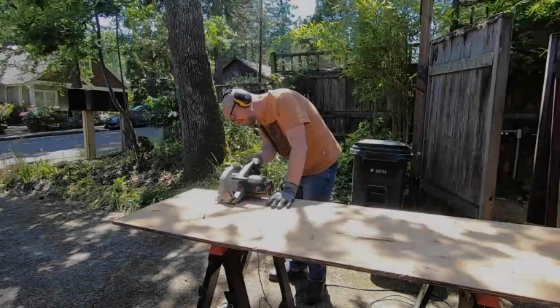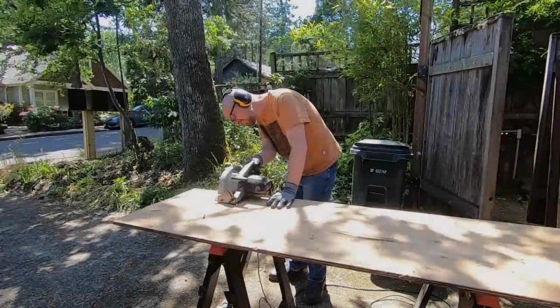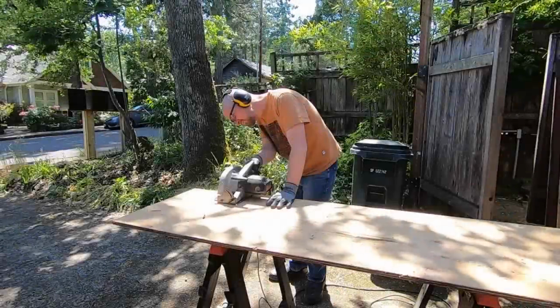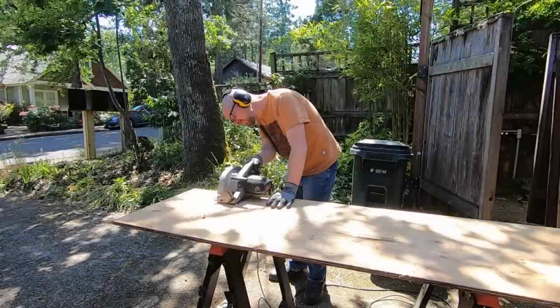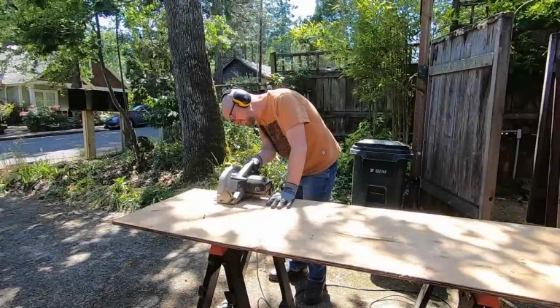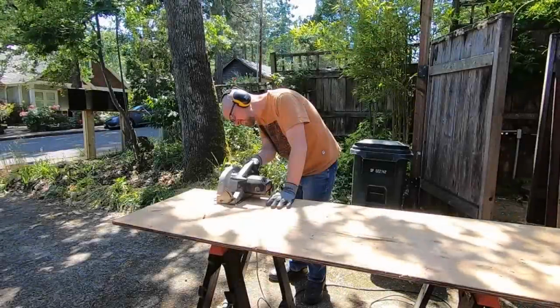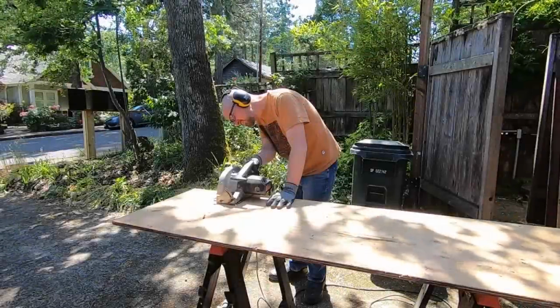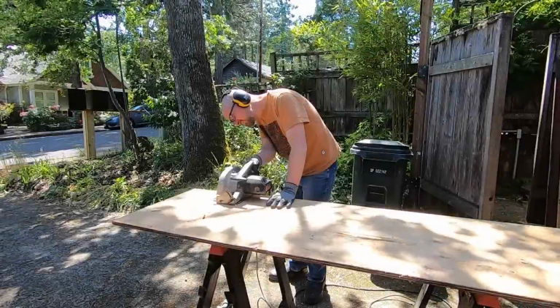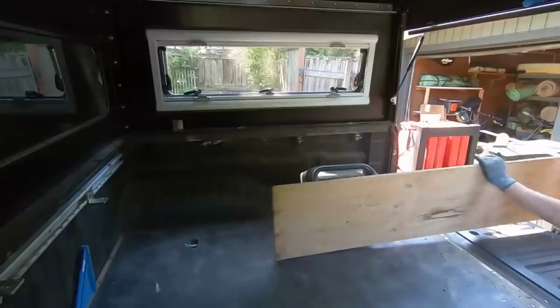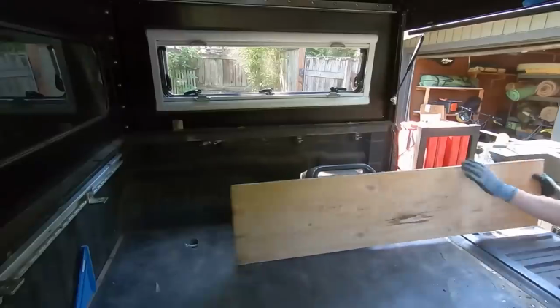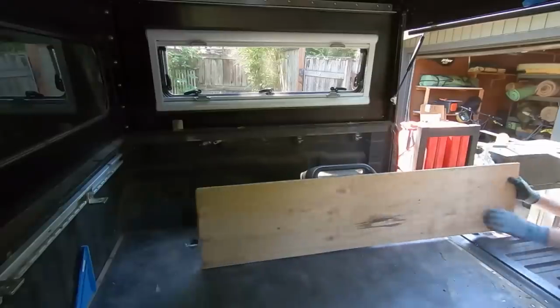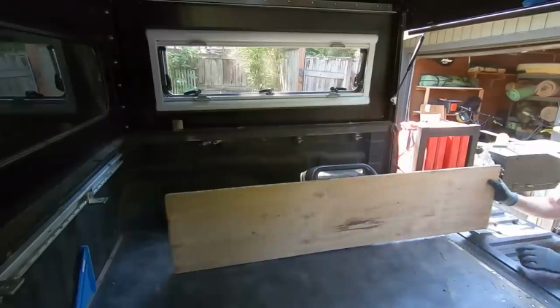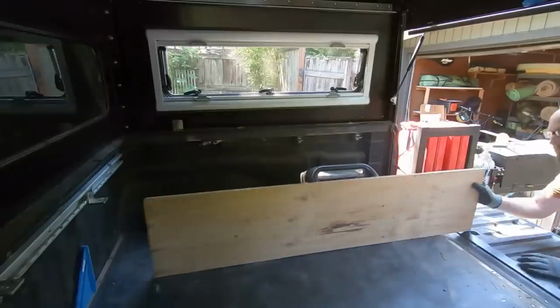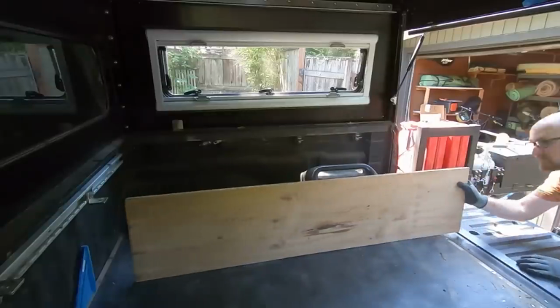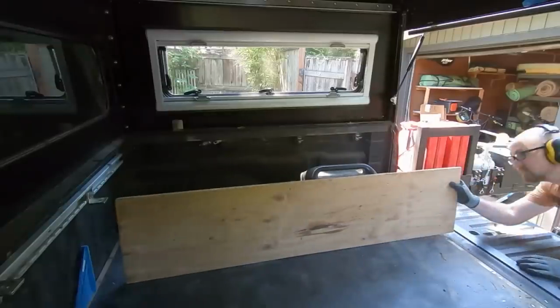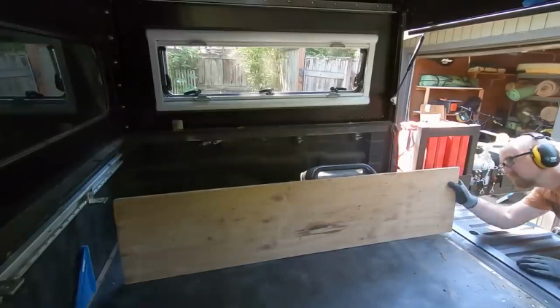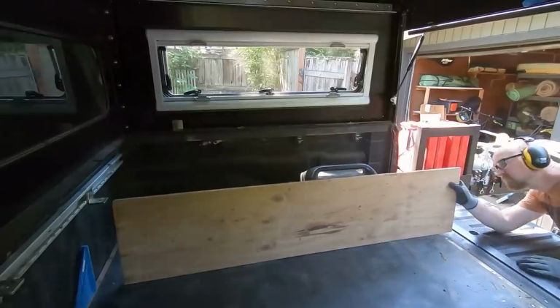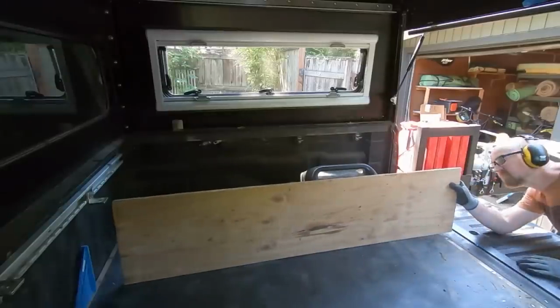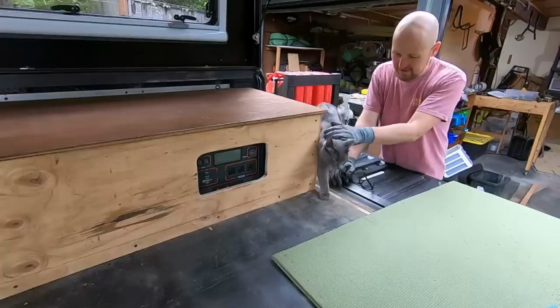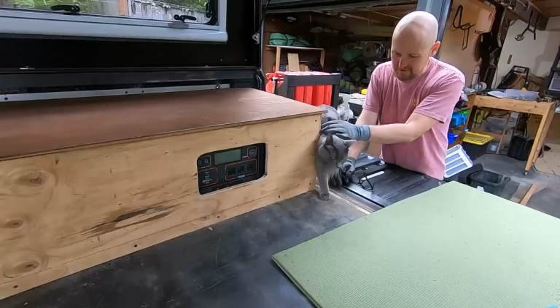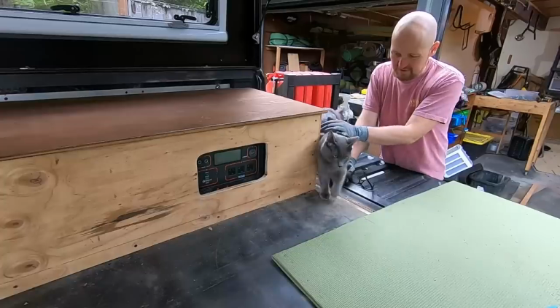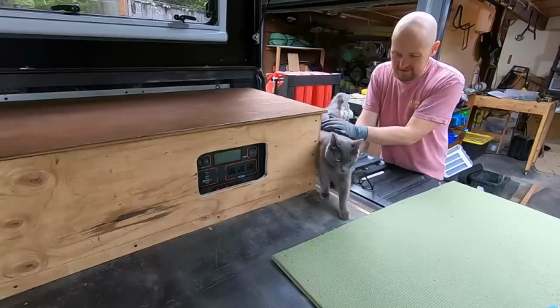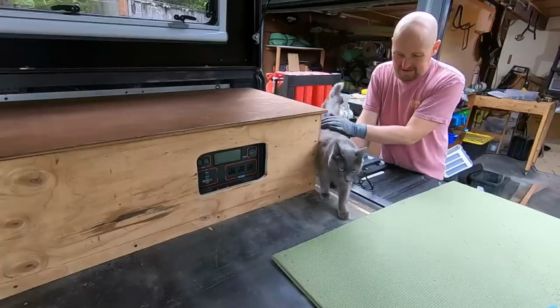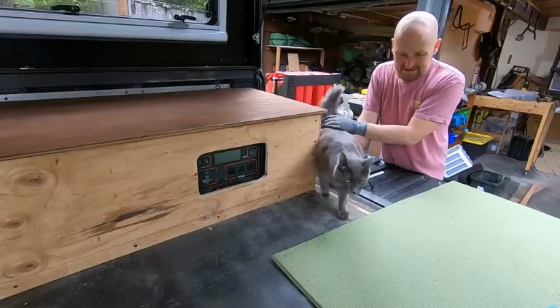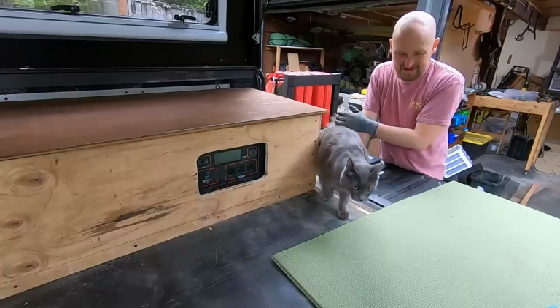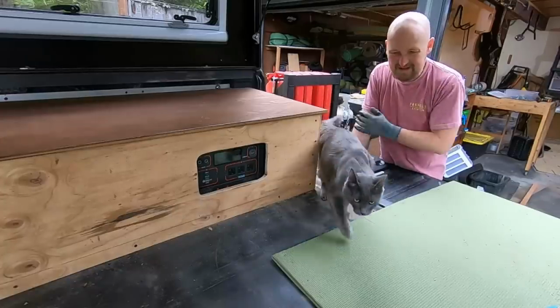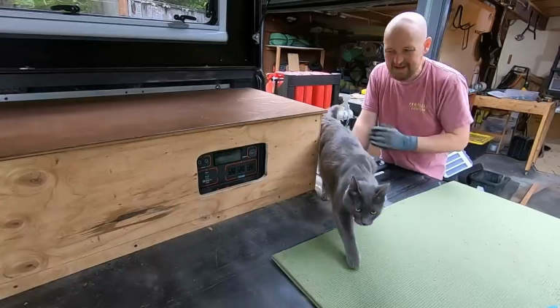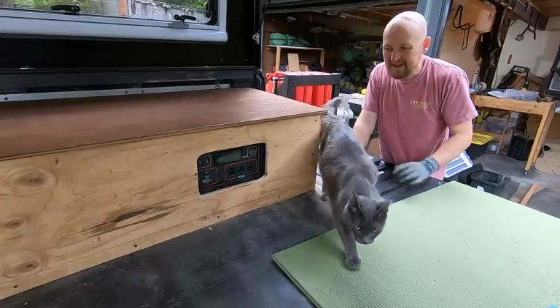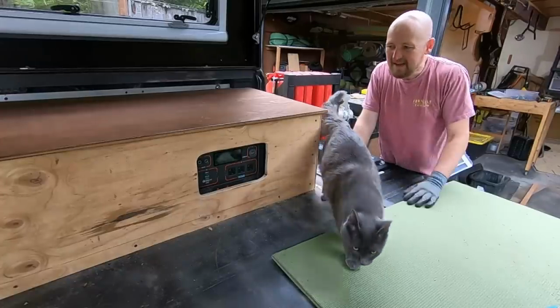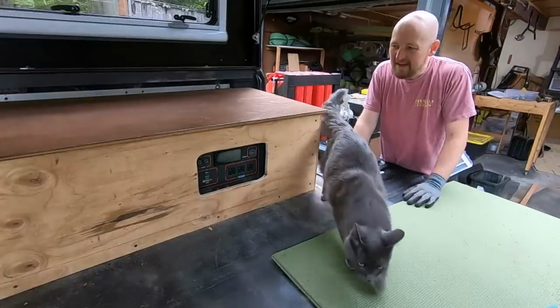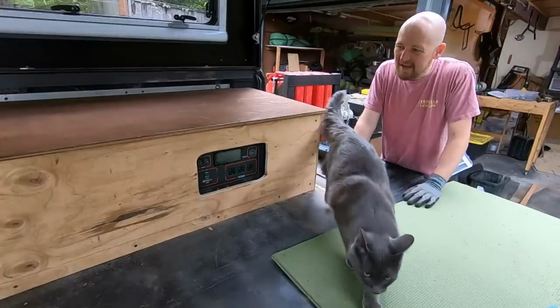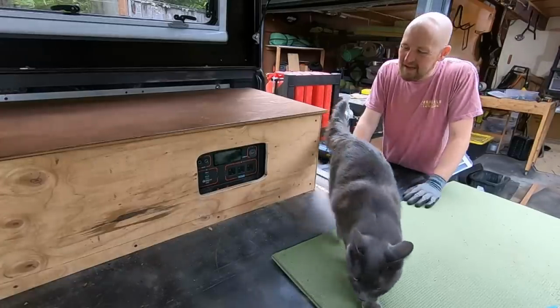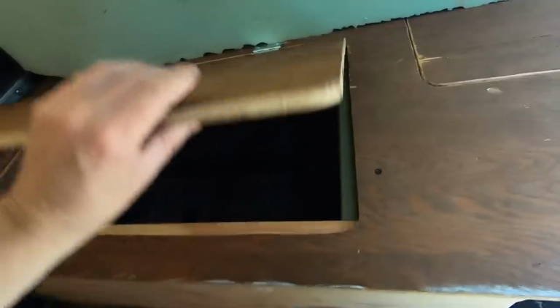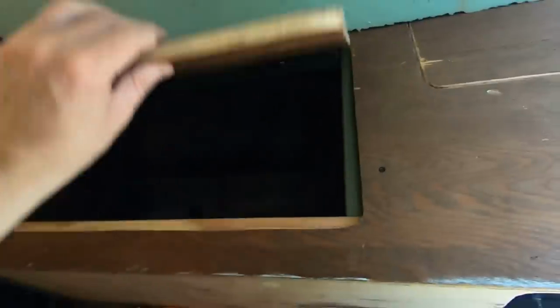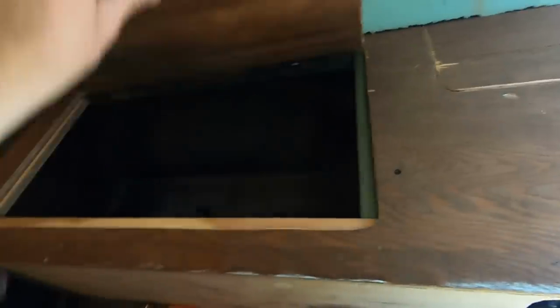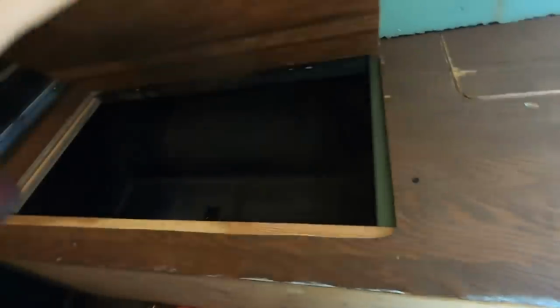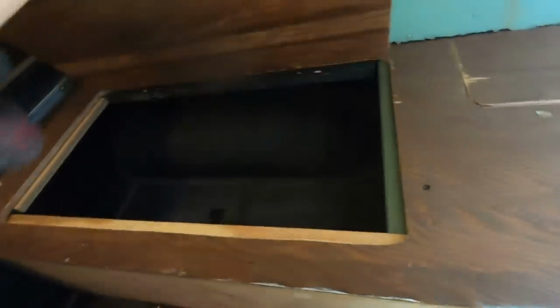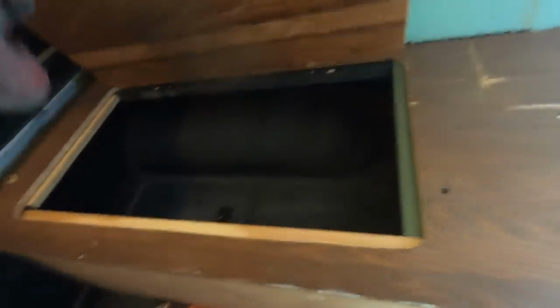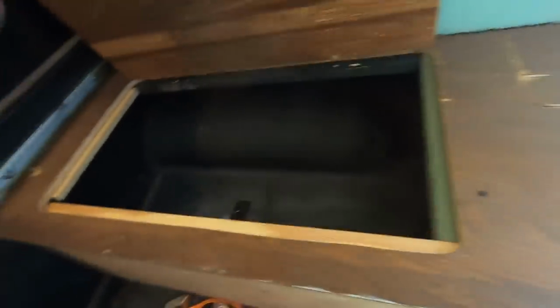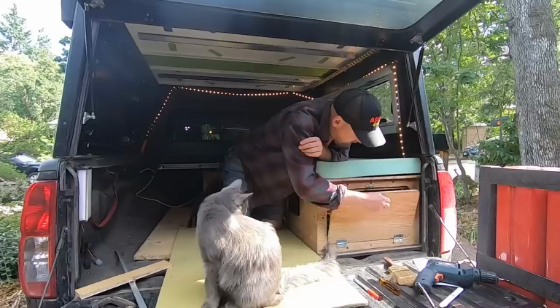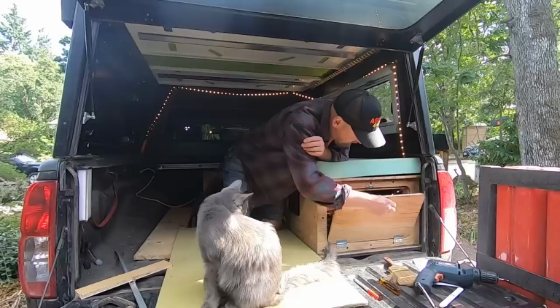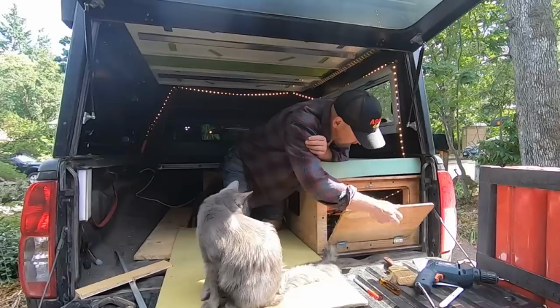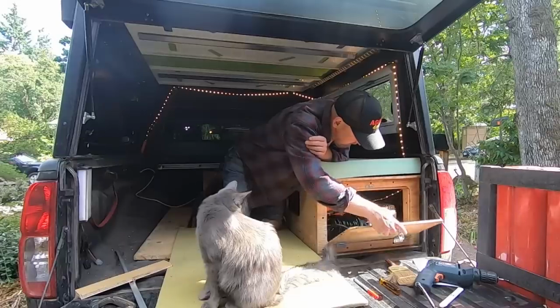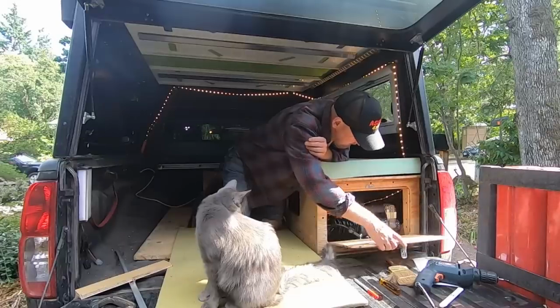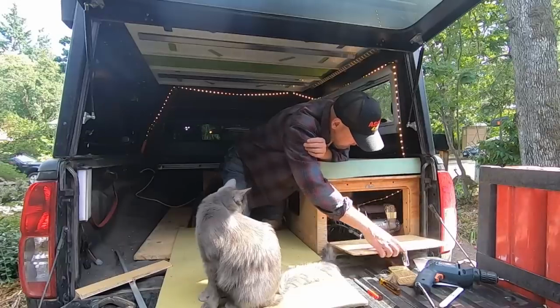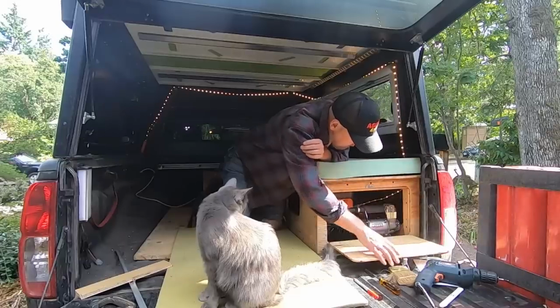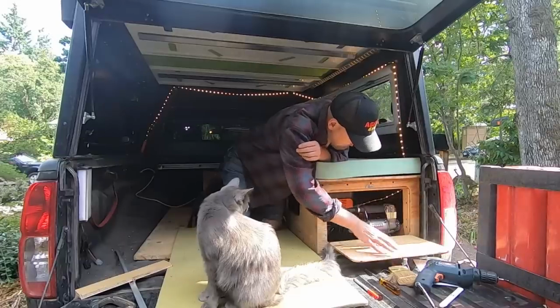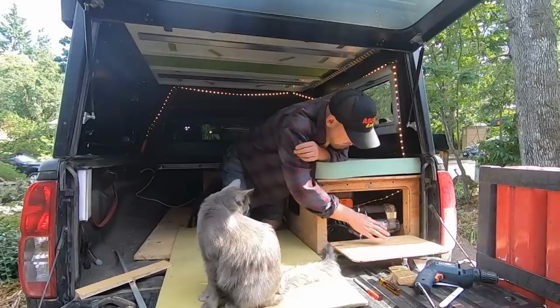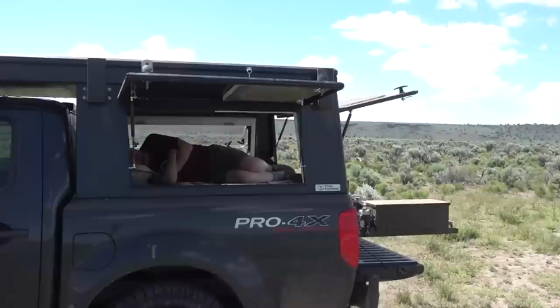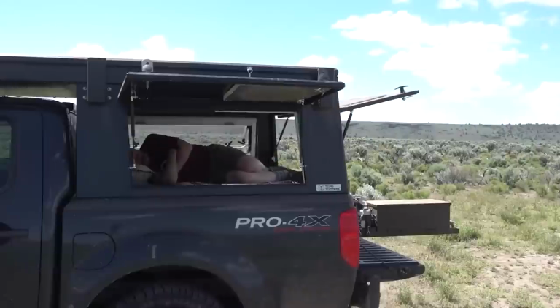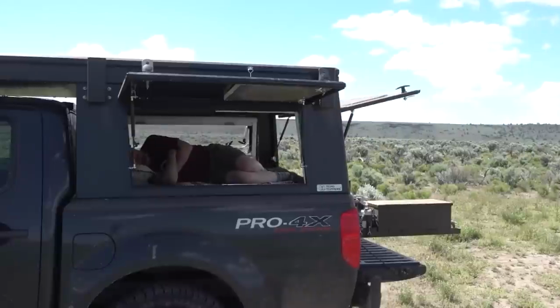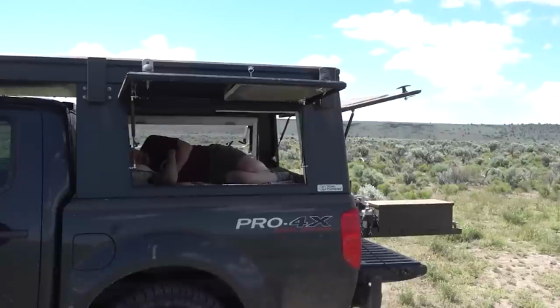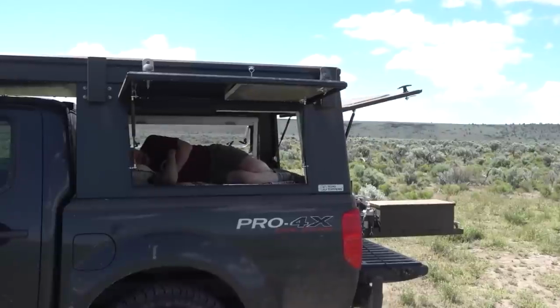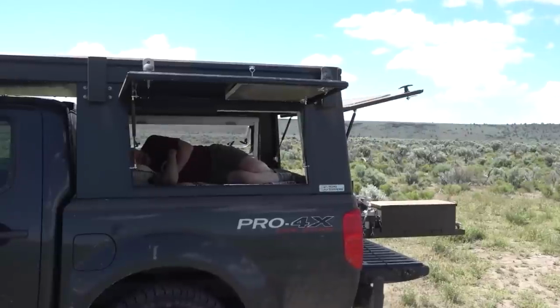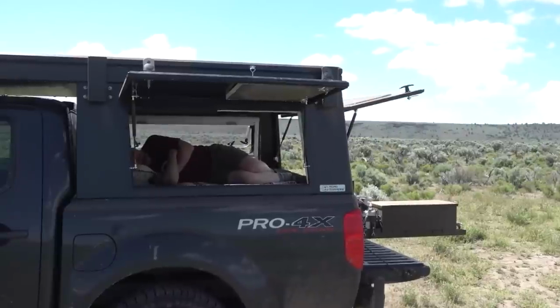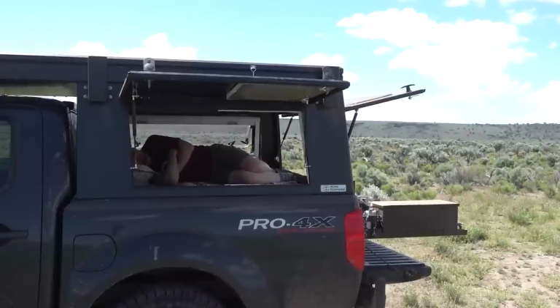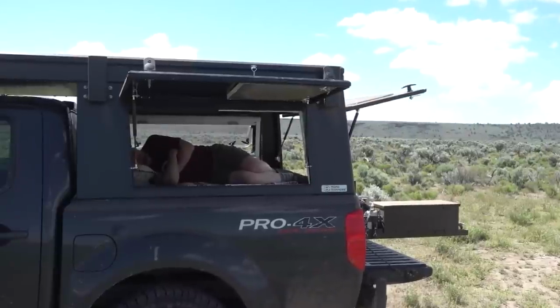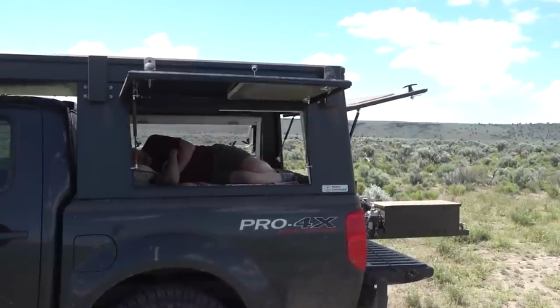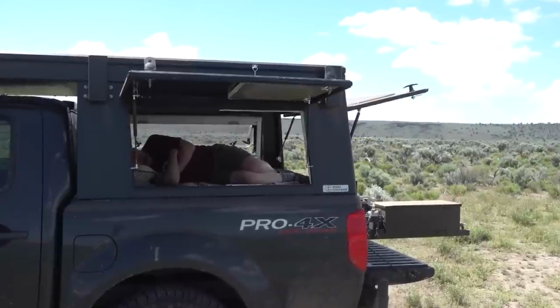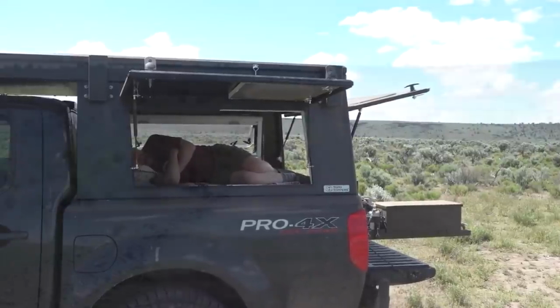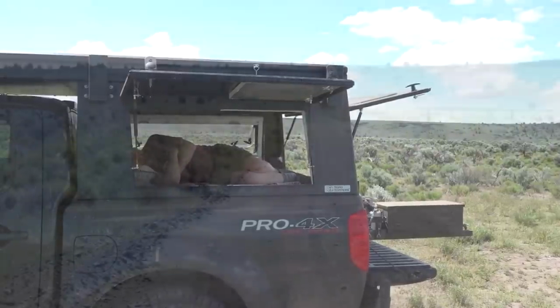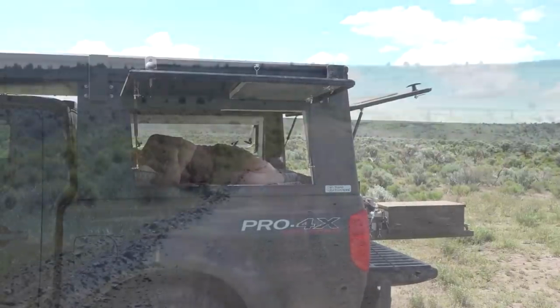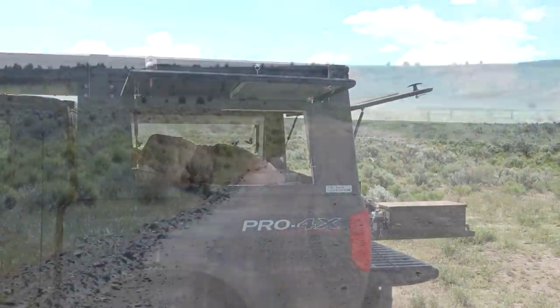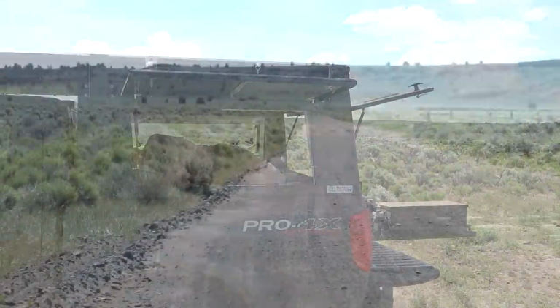Coming up next in the camper build series, I'll start working on my little couch slash storage slash nap spot. Thanks for watching.